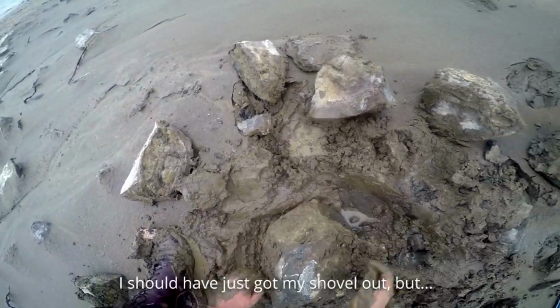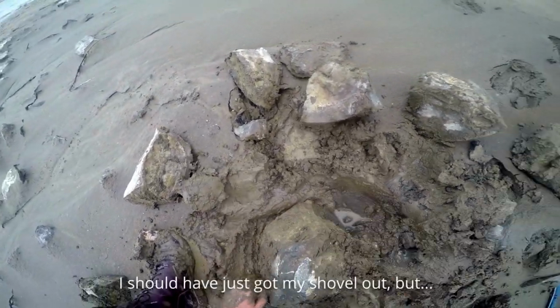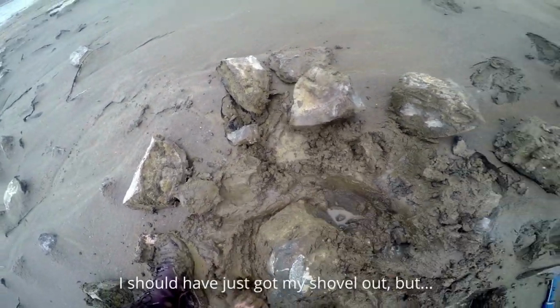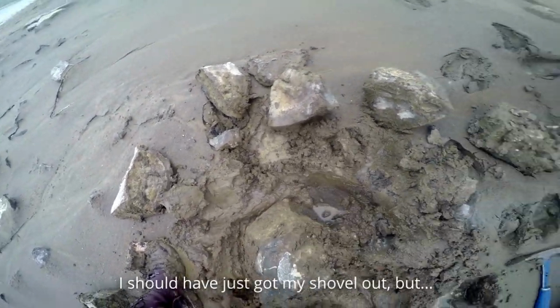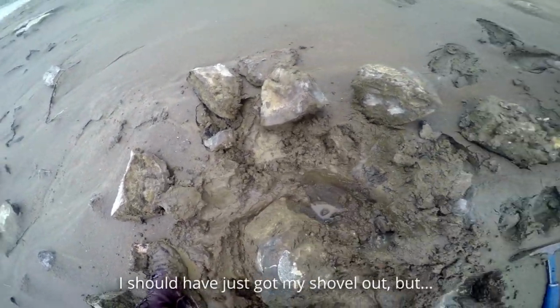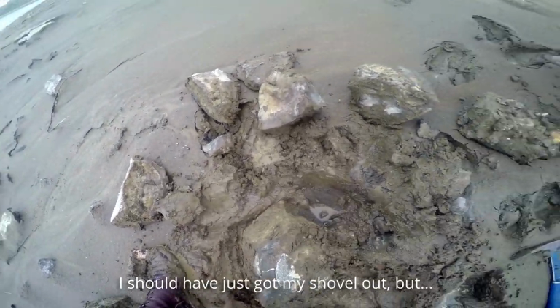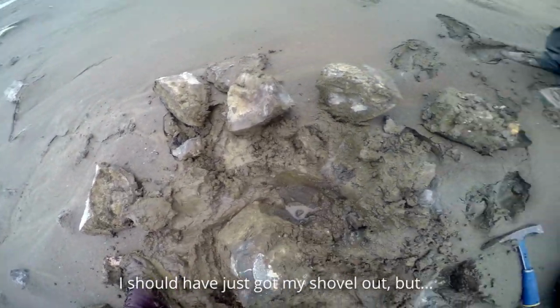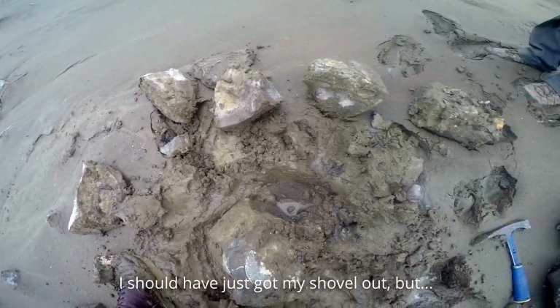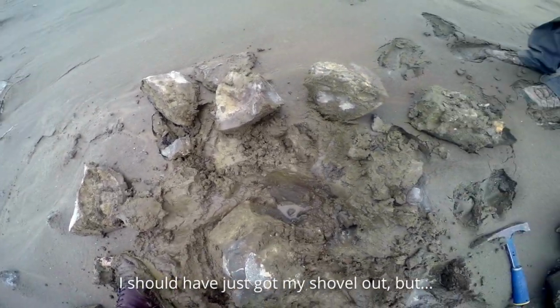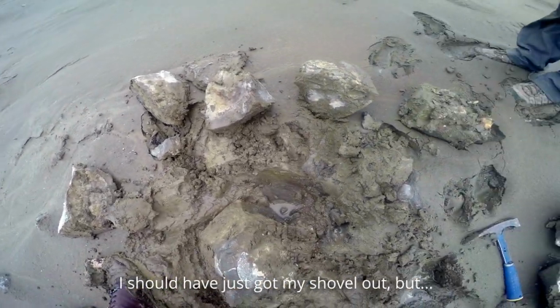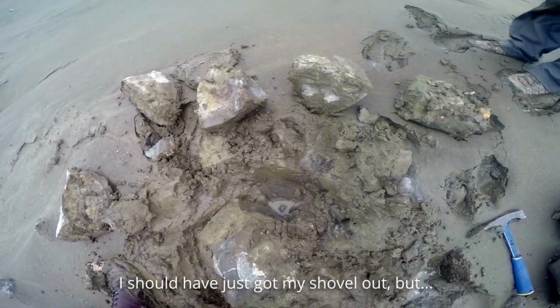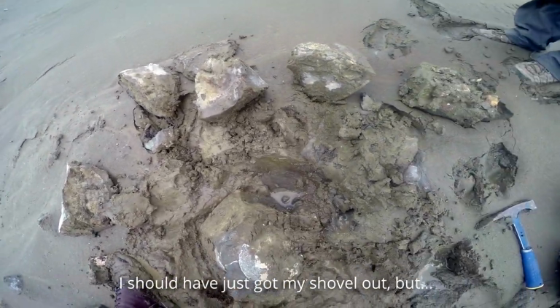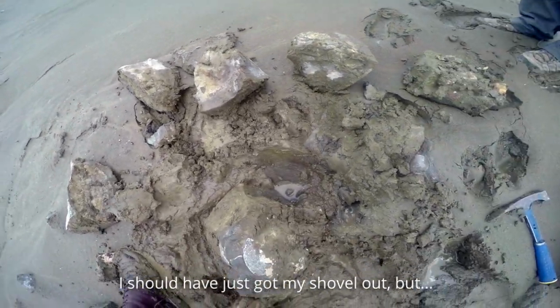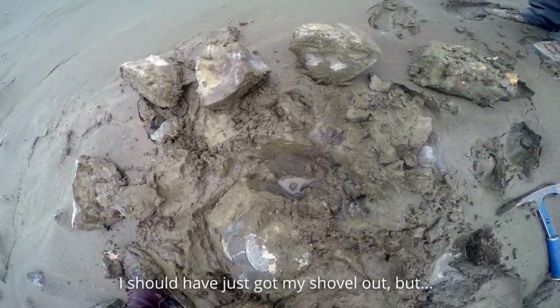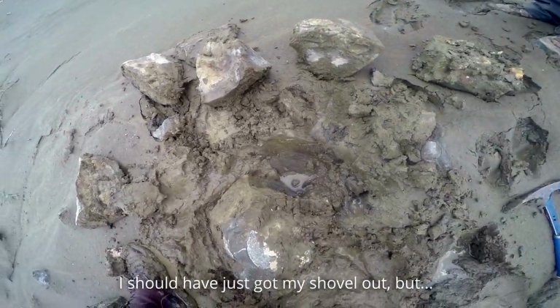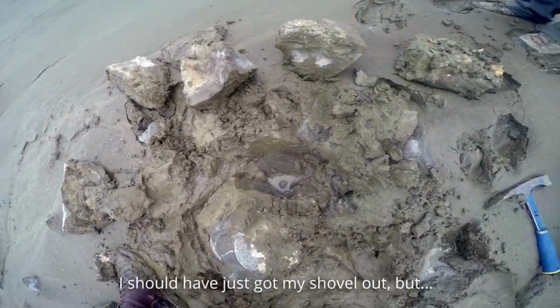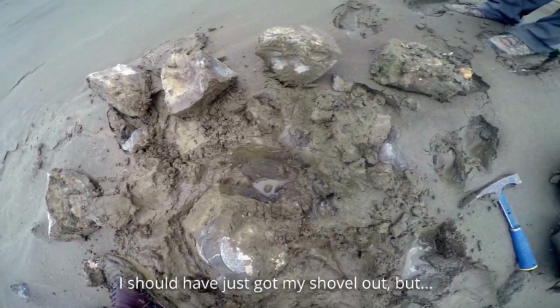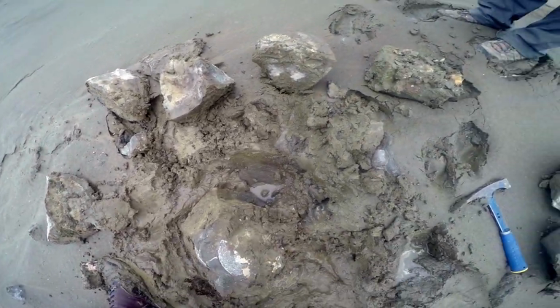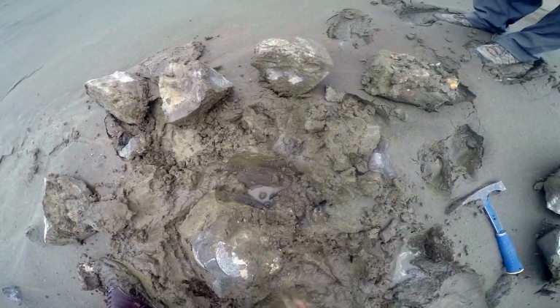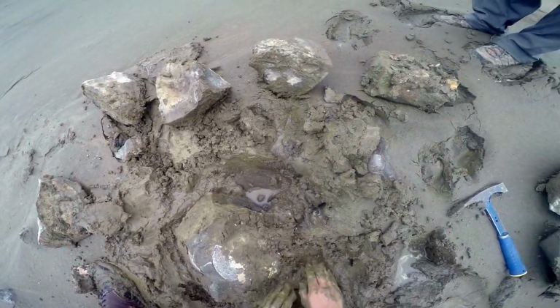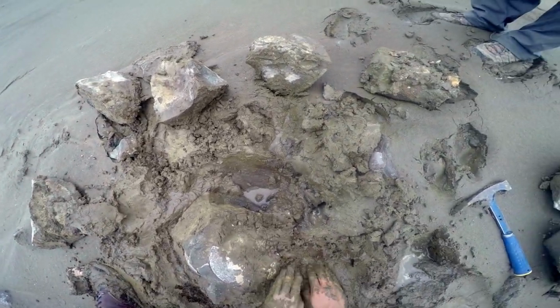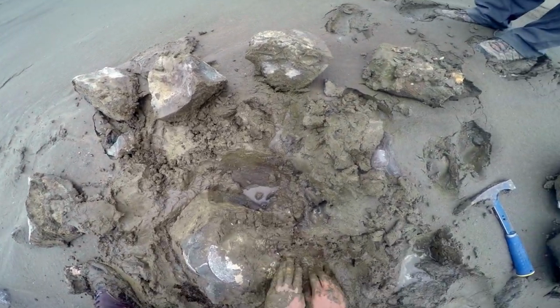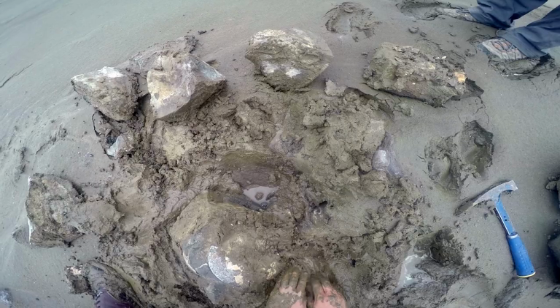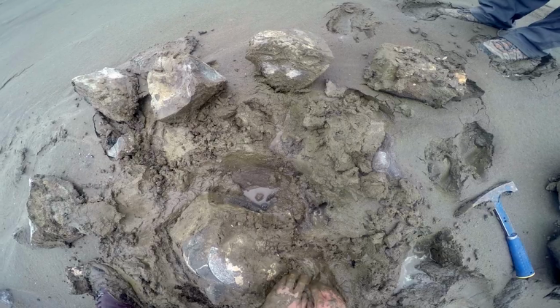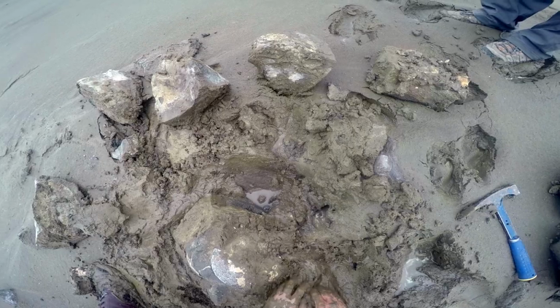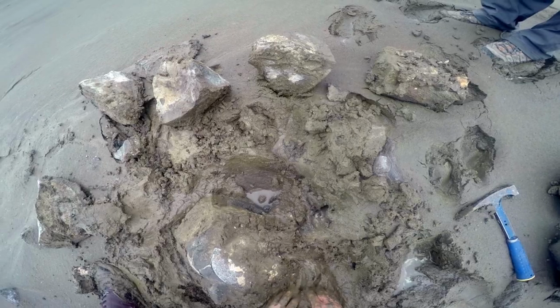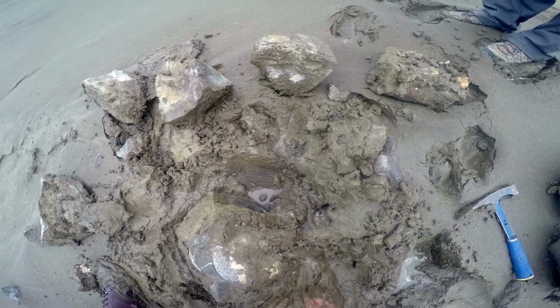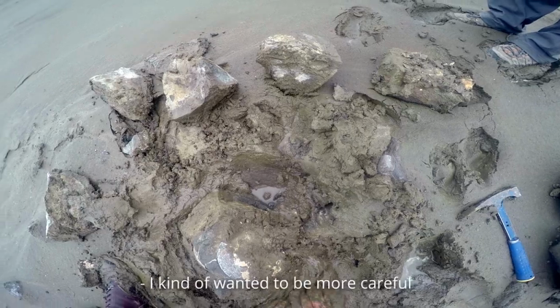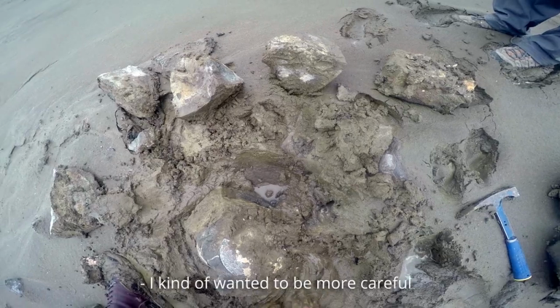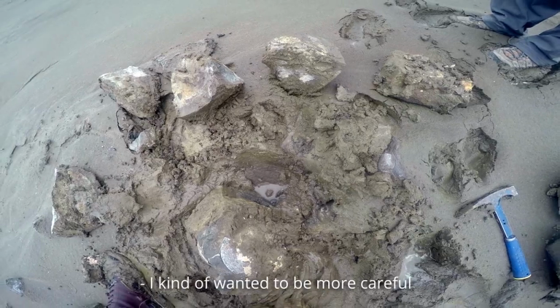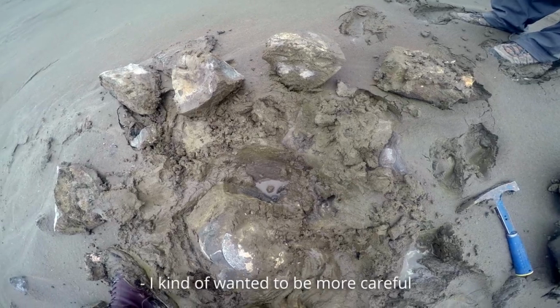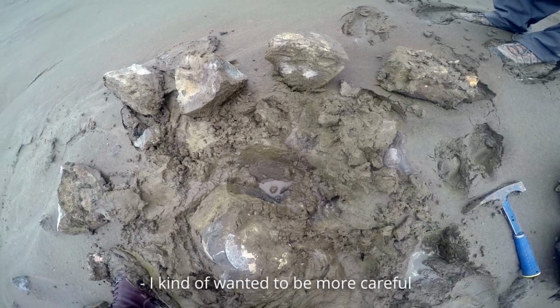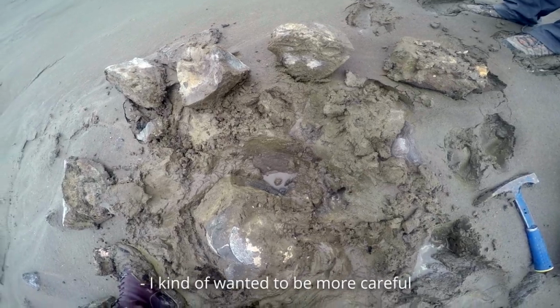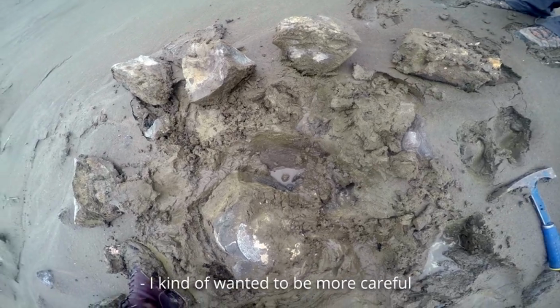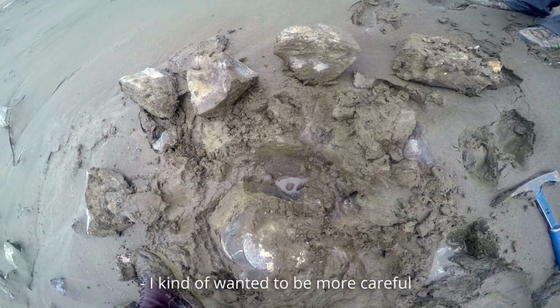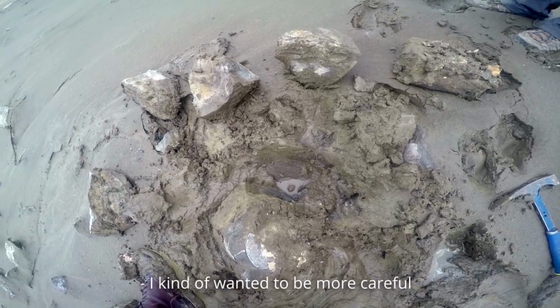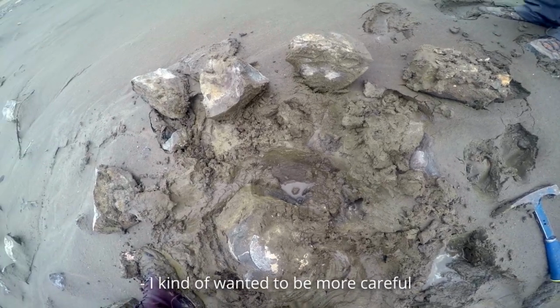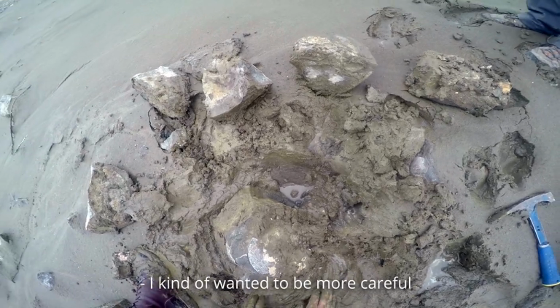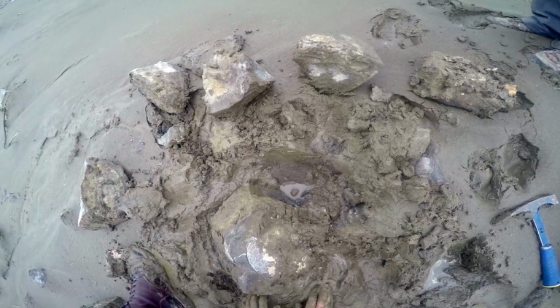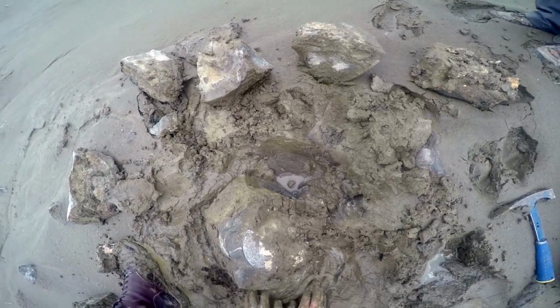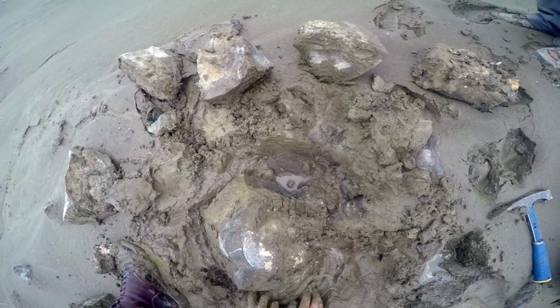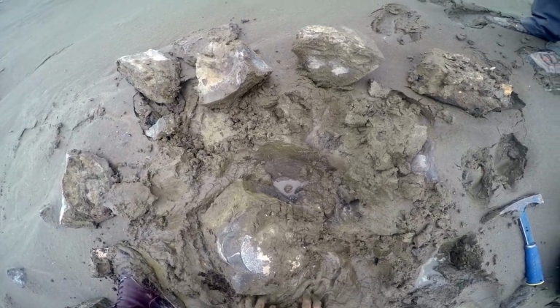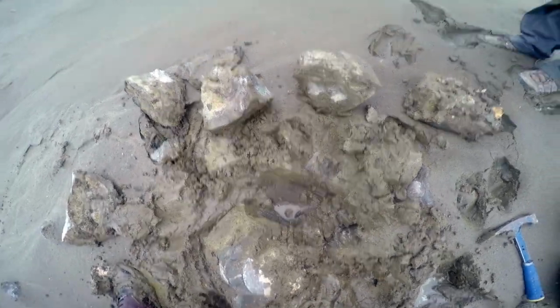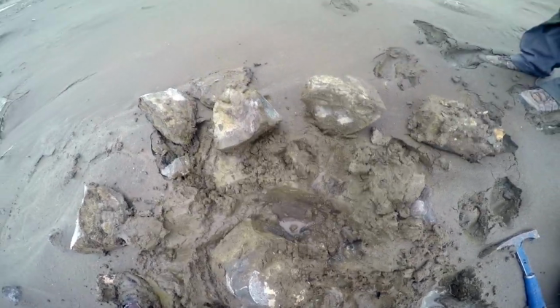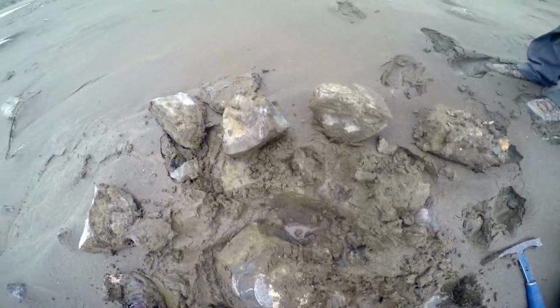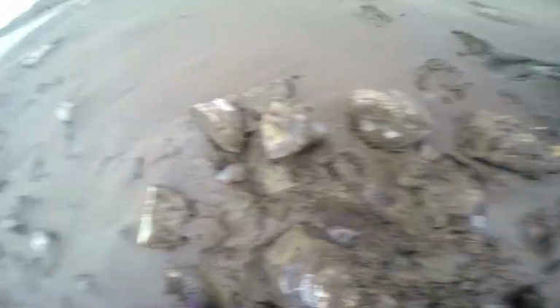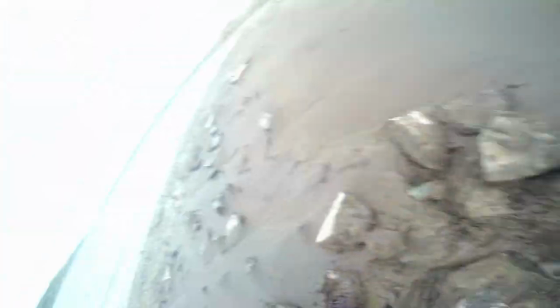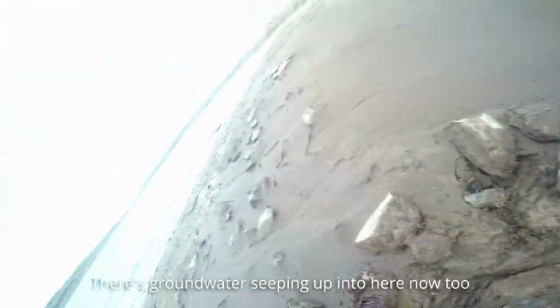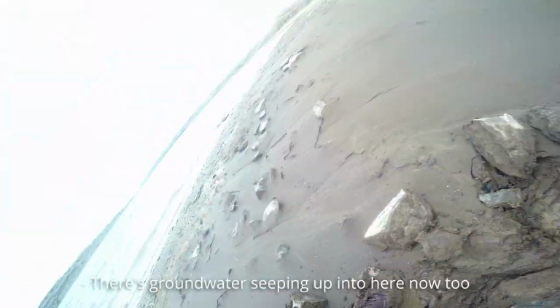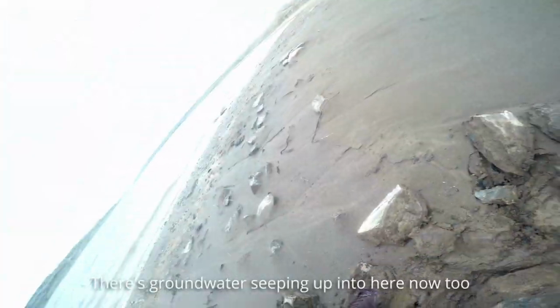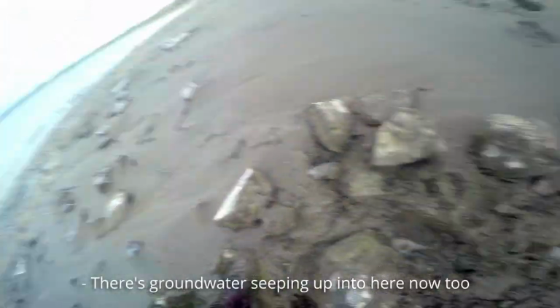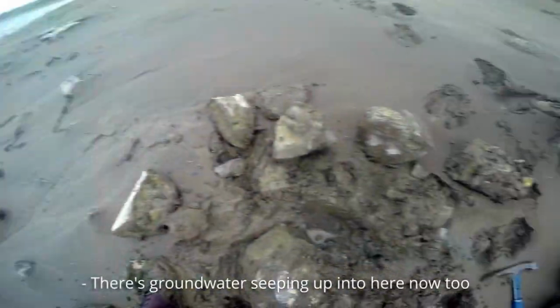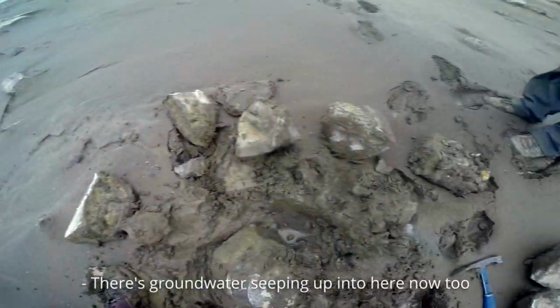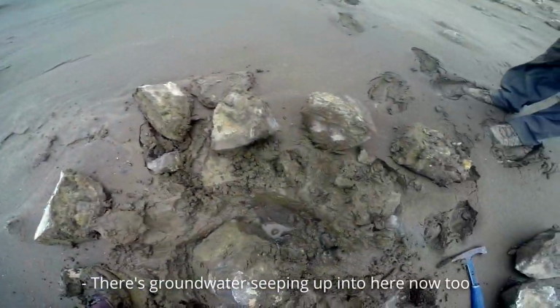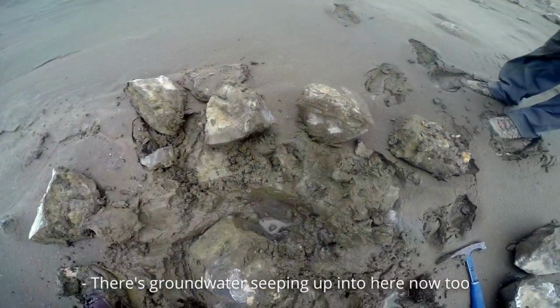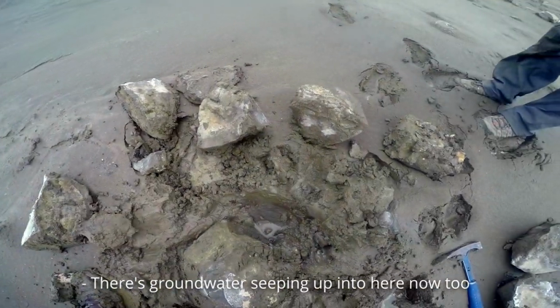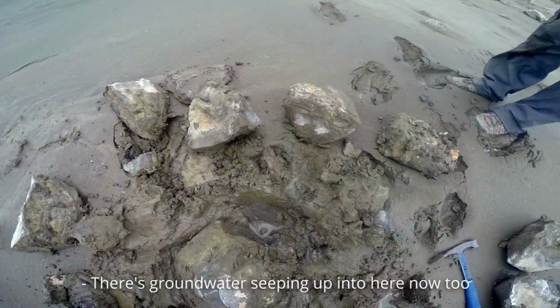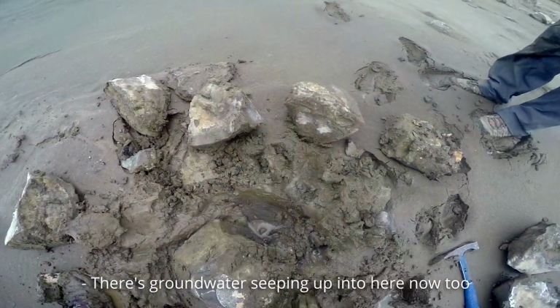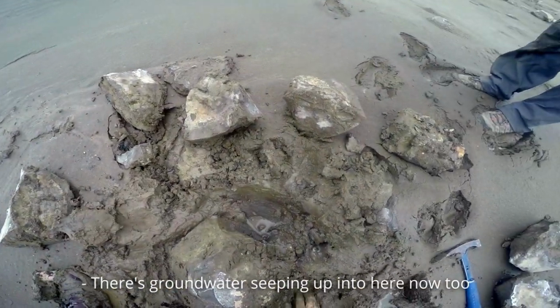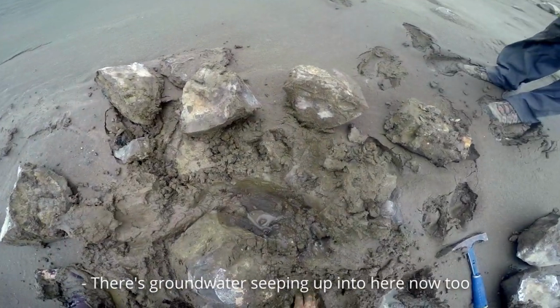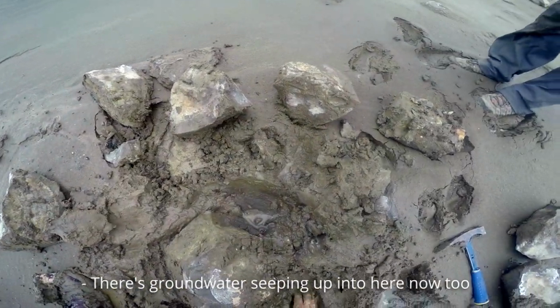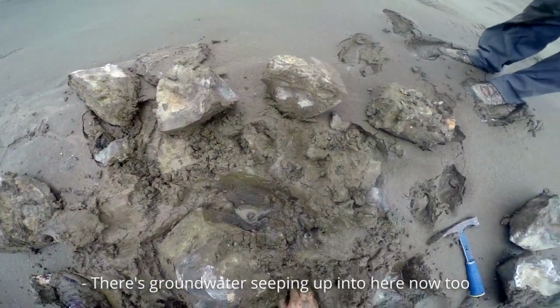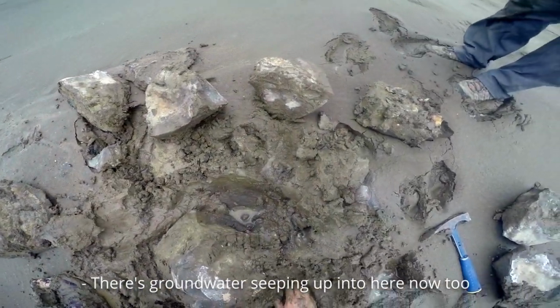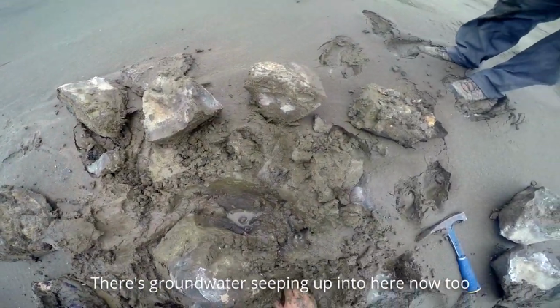I should have just got my shovel out, but I kind of wanted to be more careful. There's groundwater seeping up into here too.